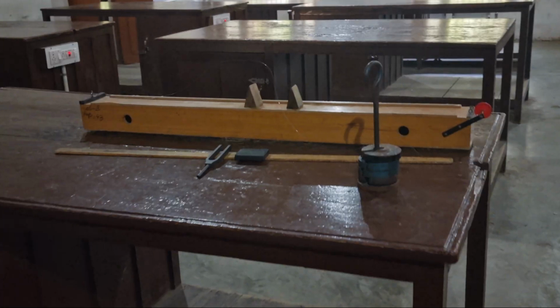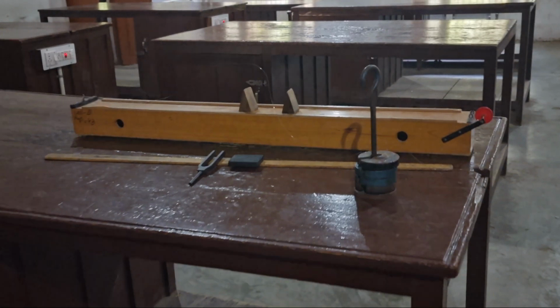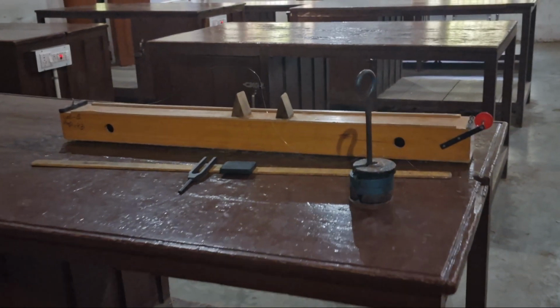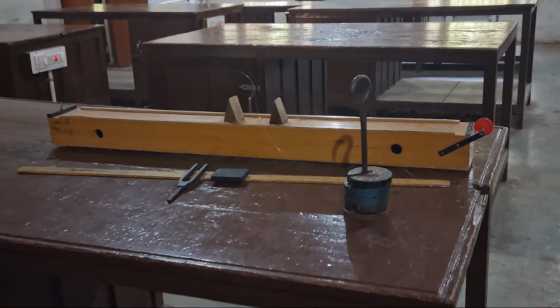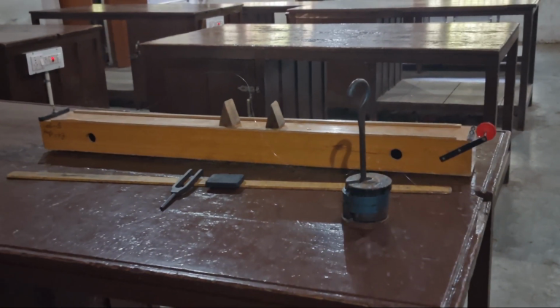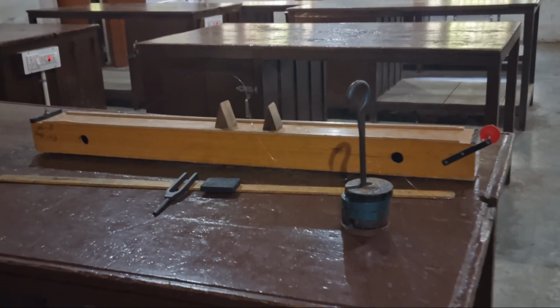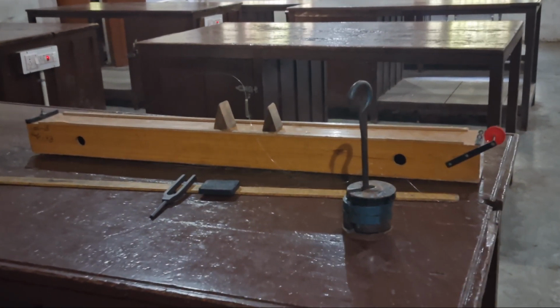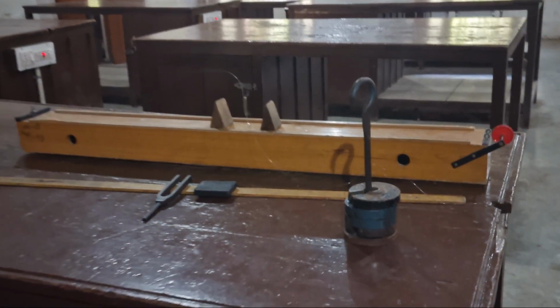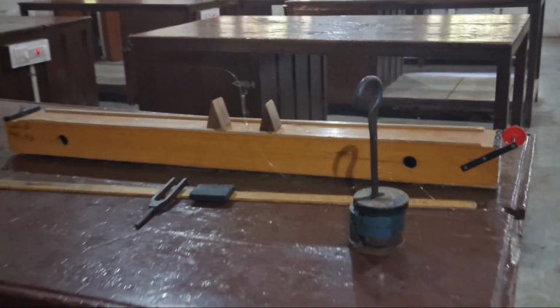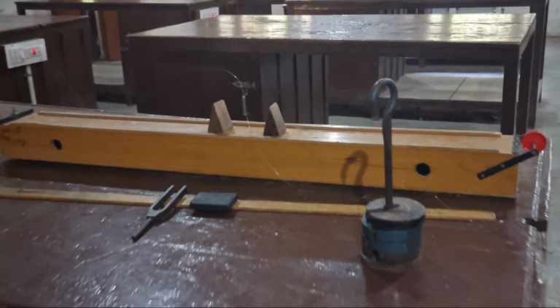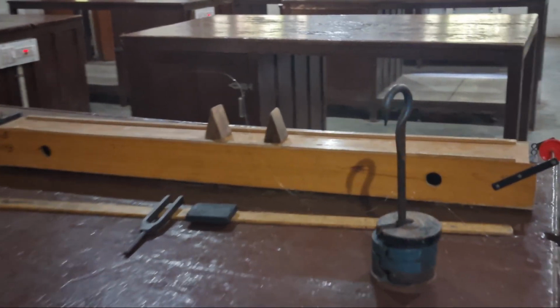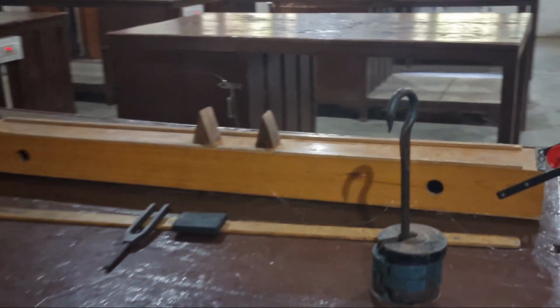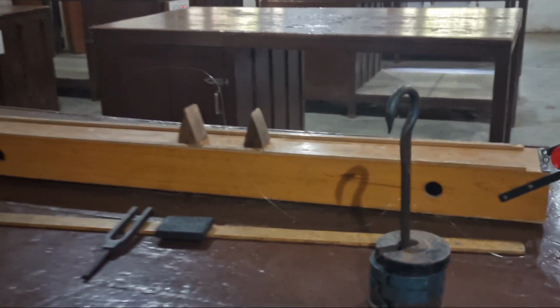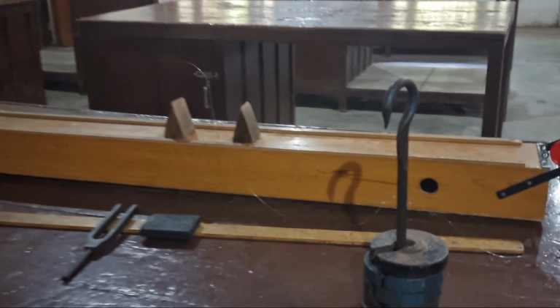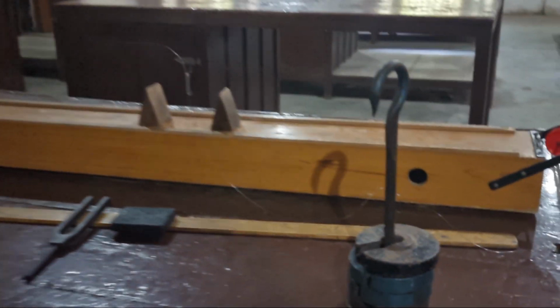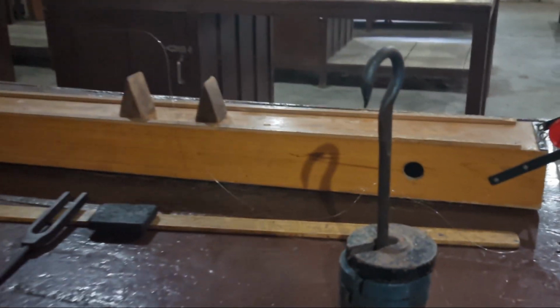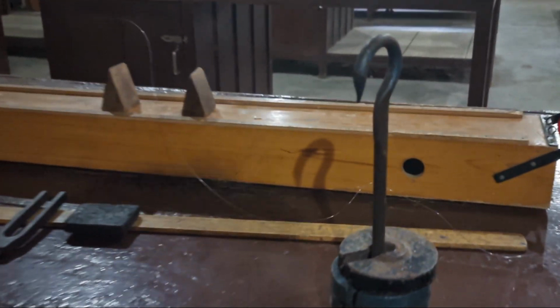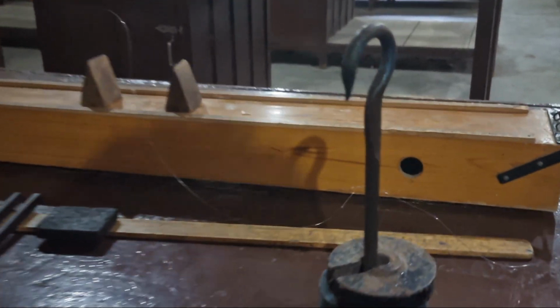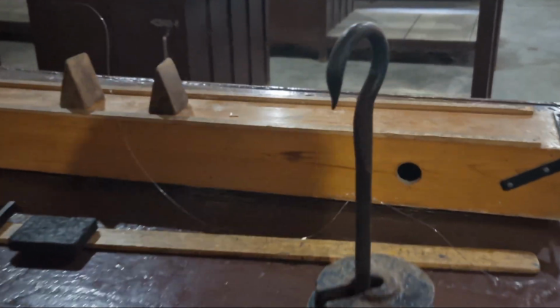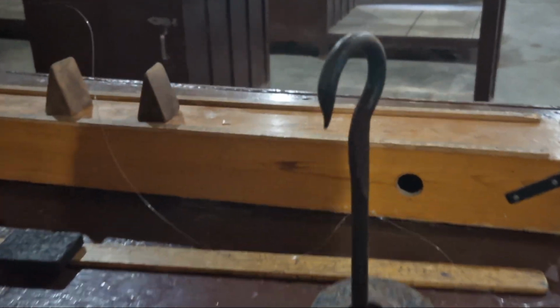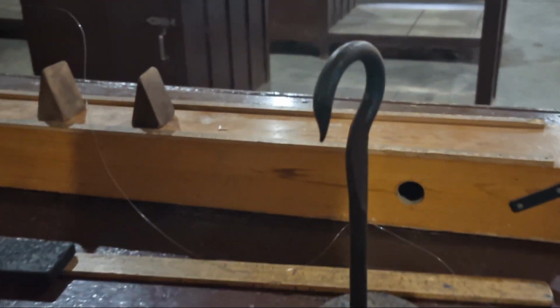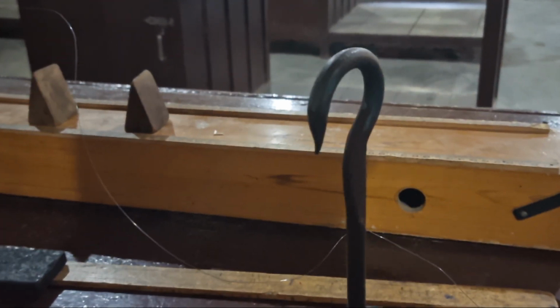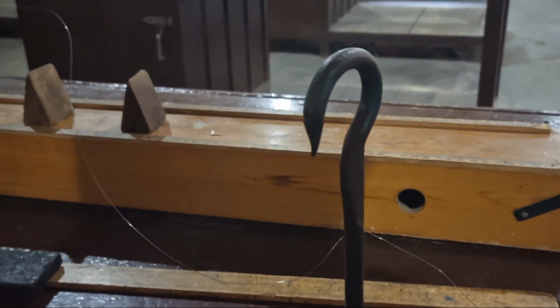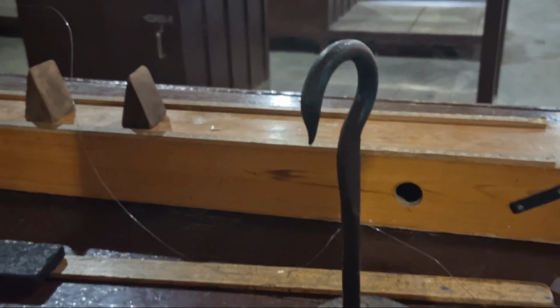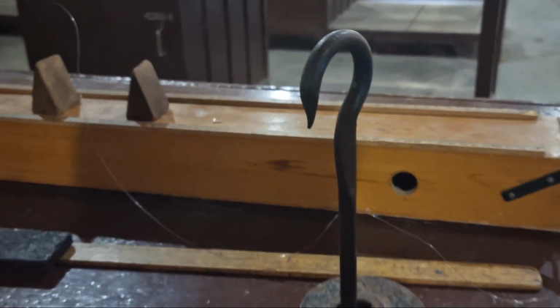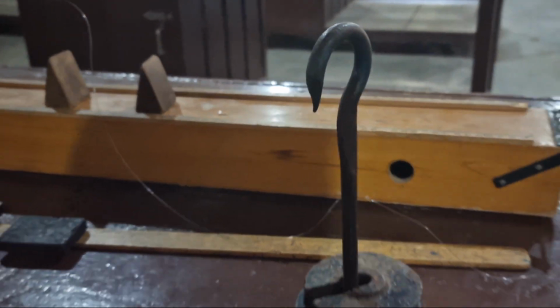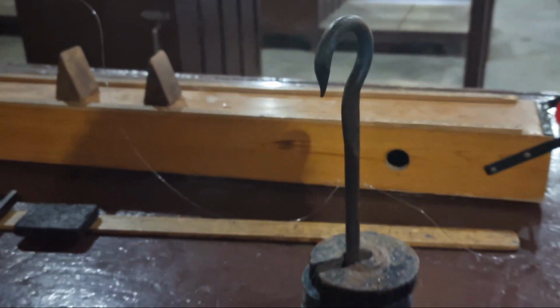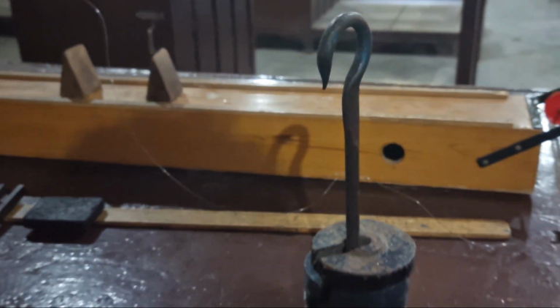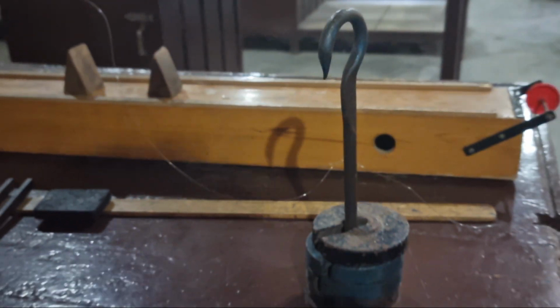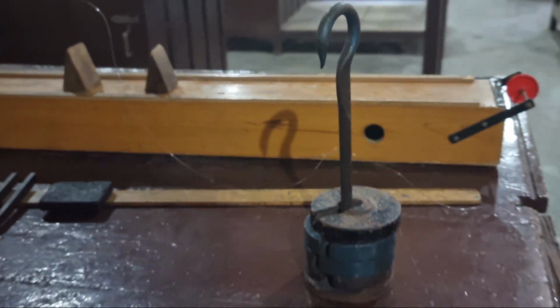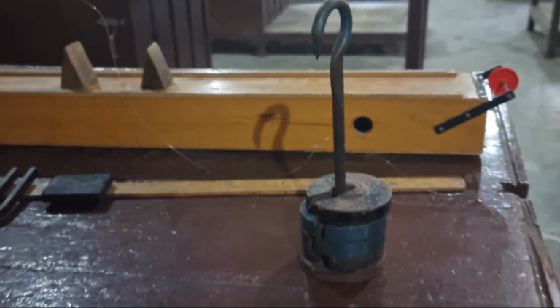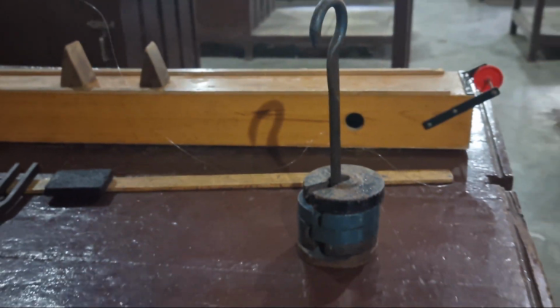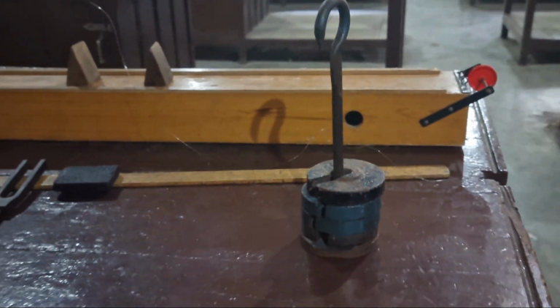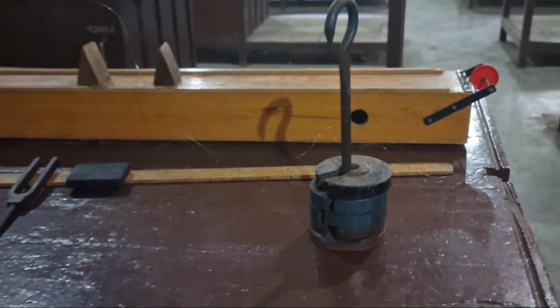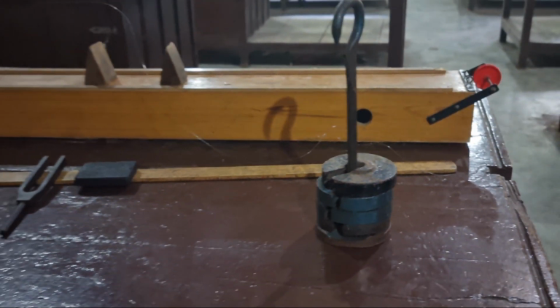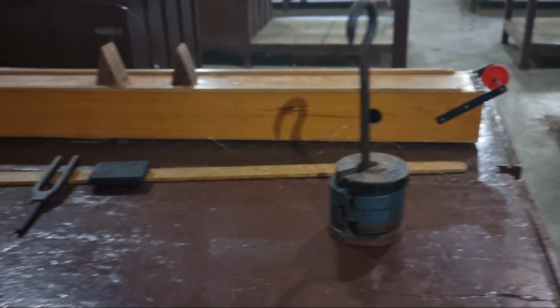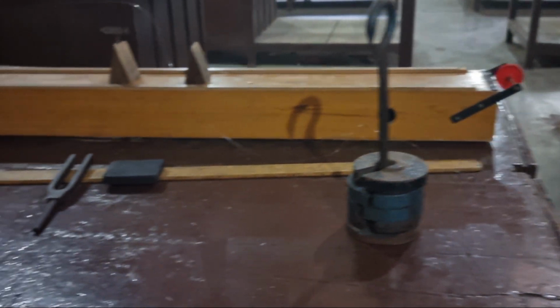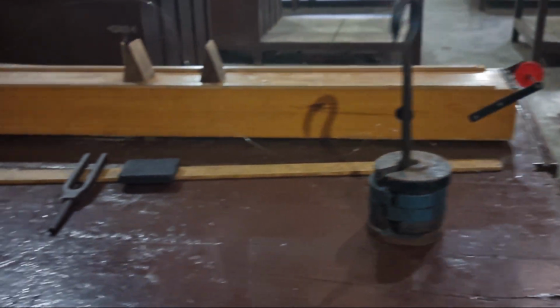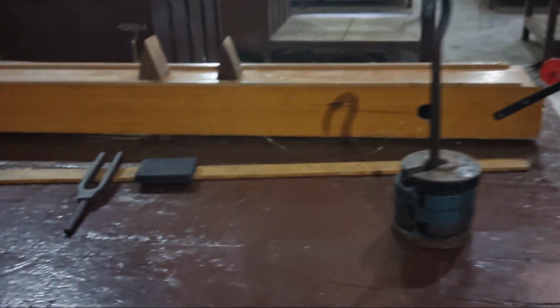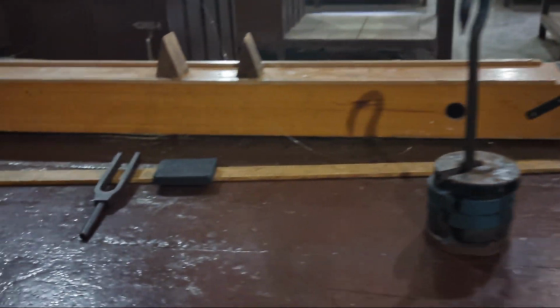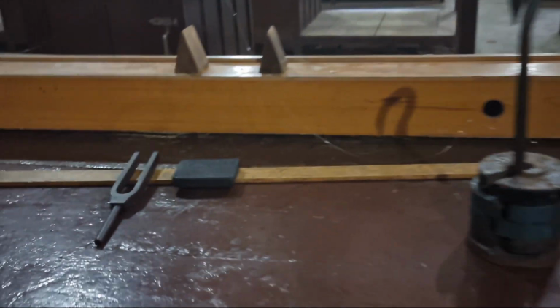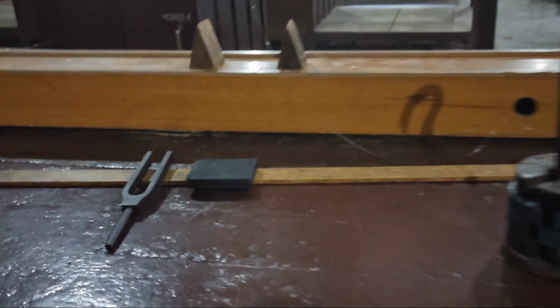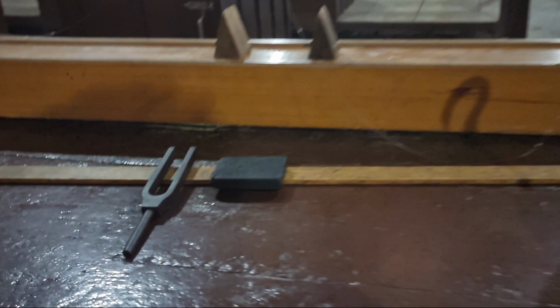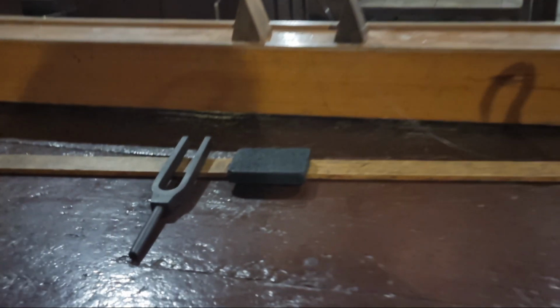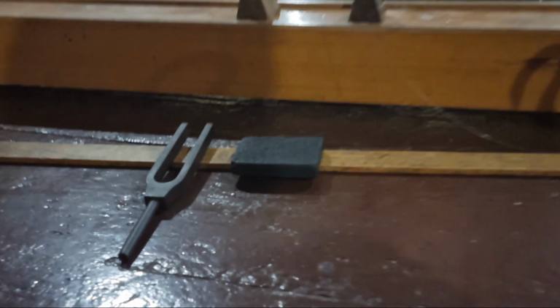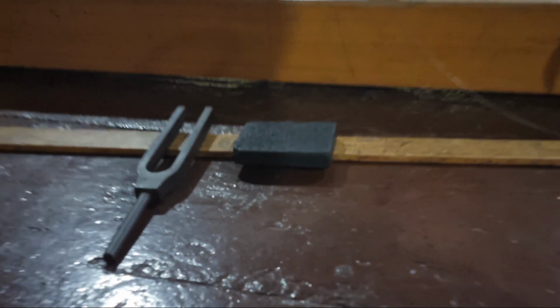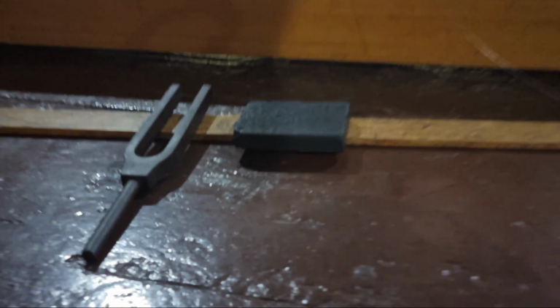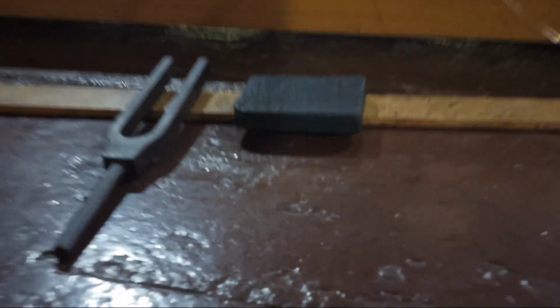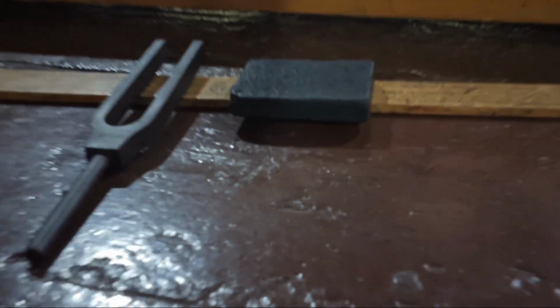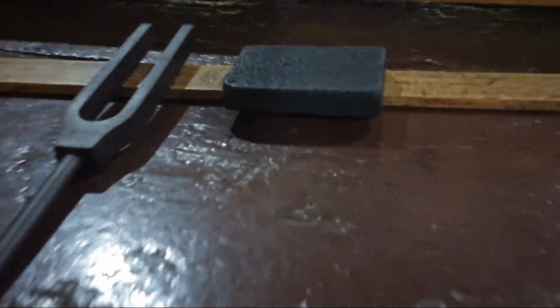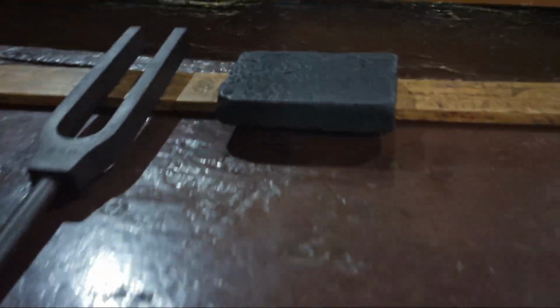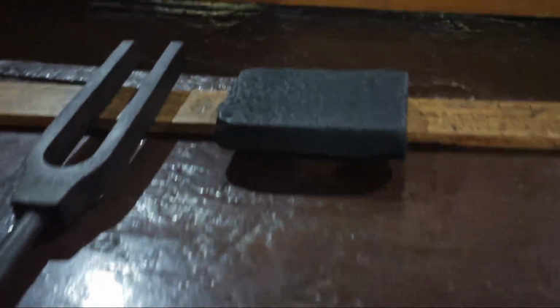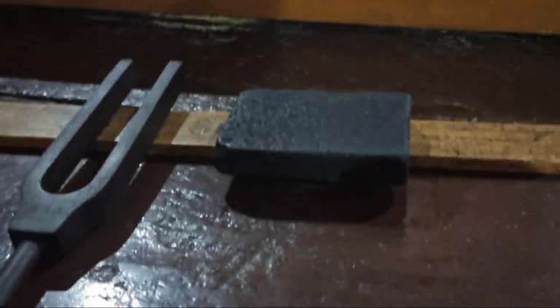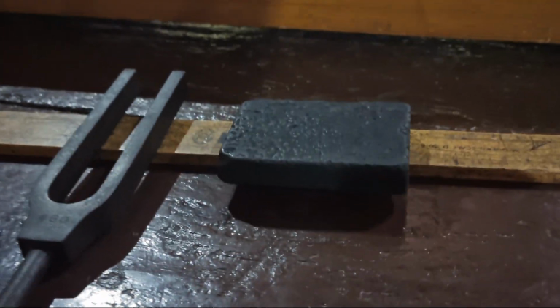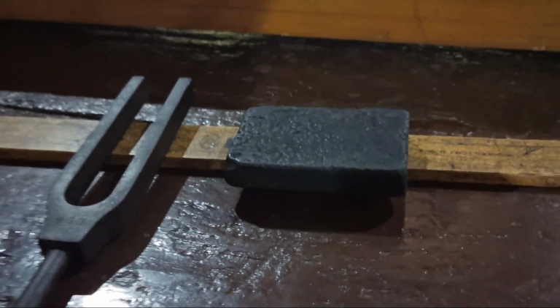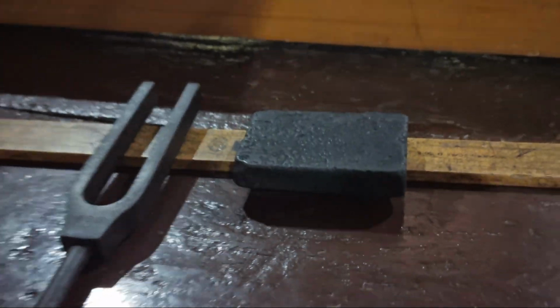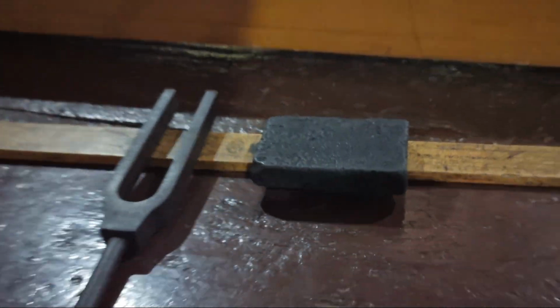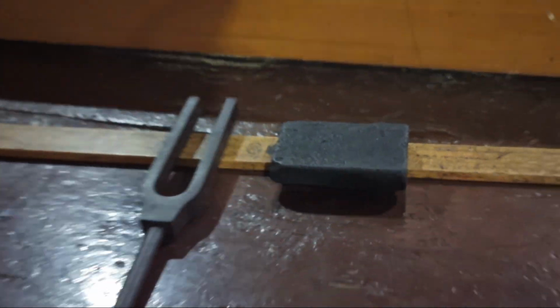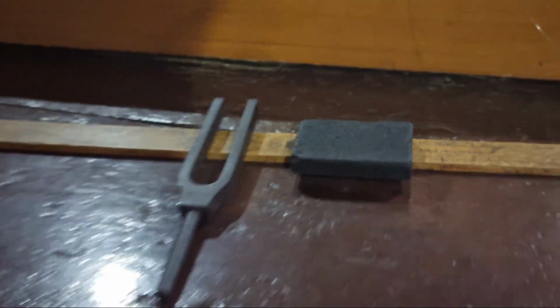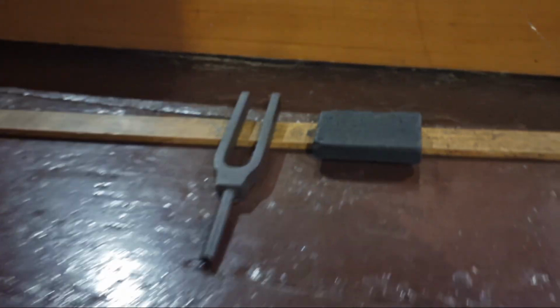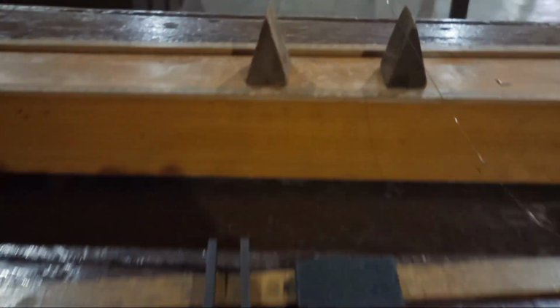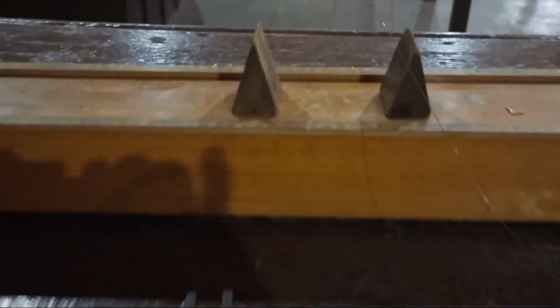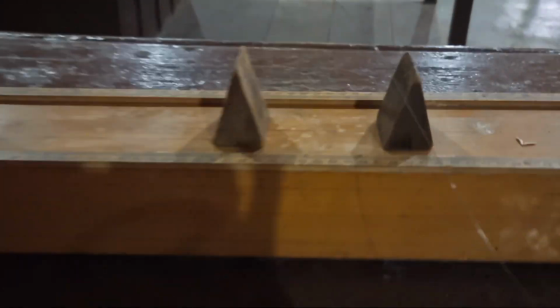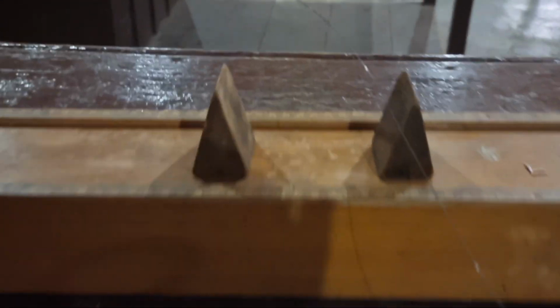The apparatus used in this experiment are: weight, rubber hammer, tuning fork, meter scale, two wedges, and a sonometer.